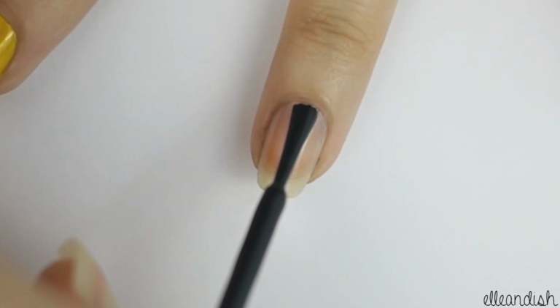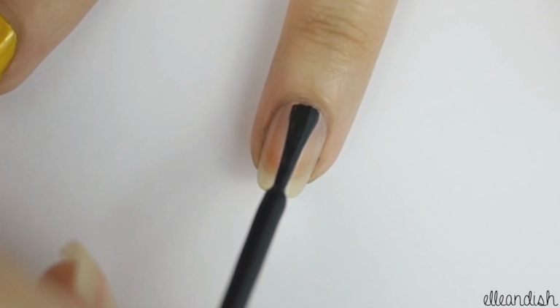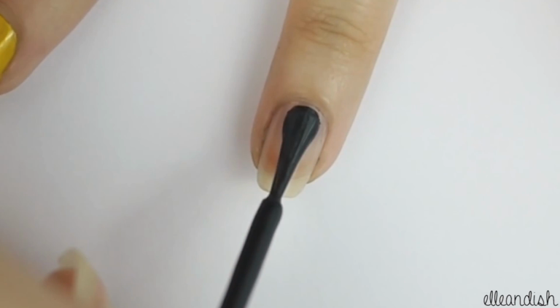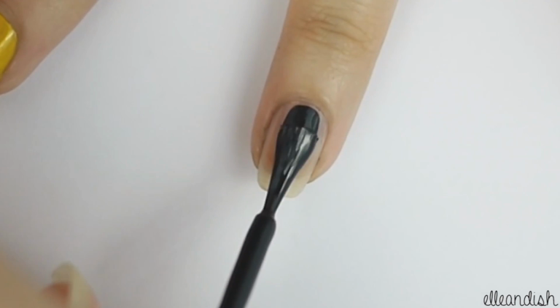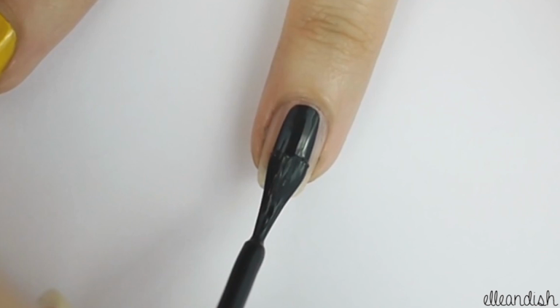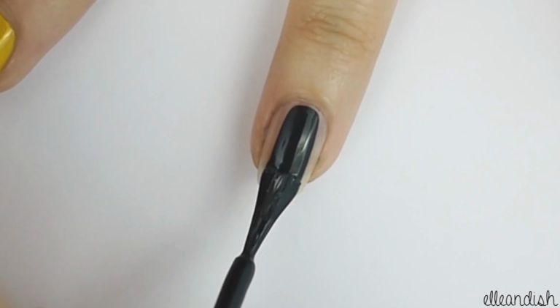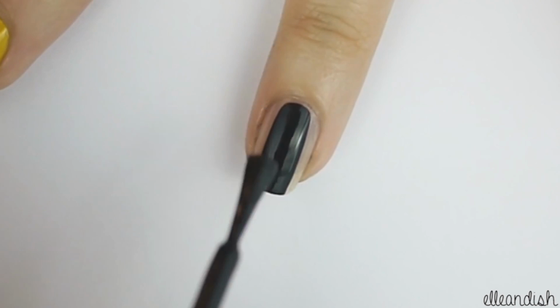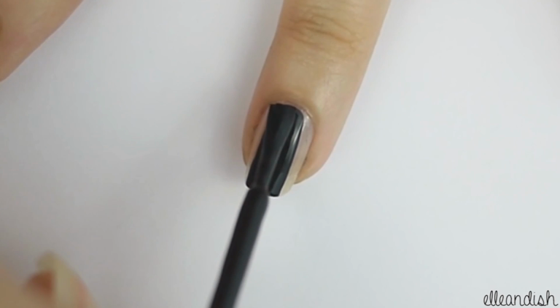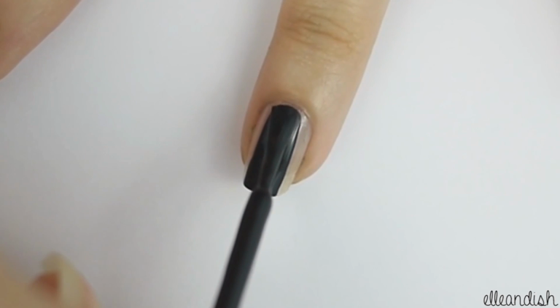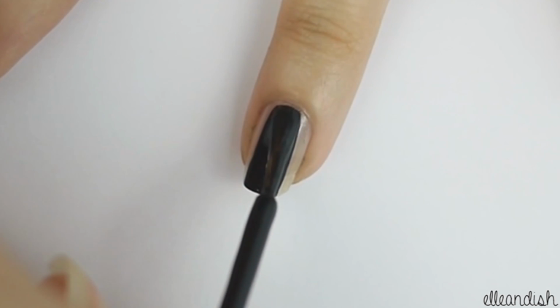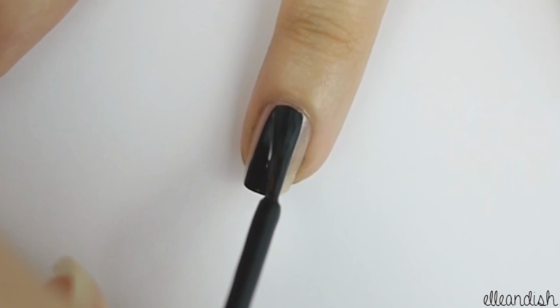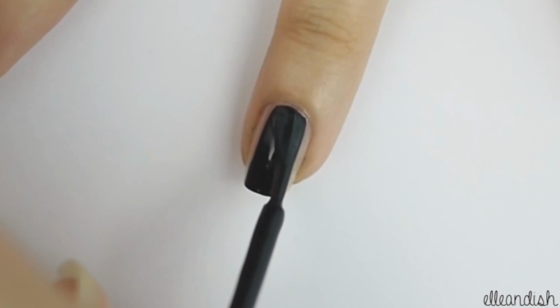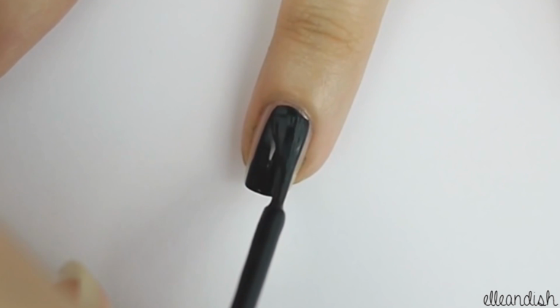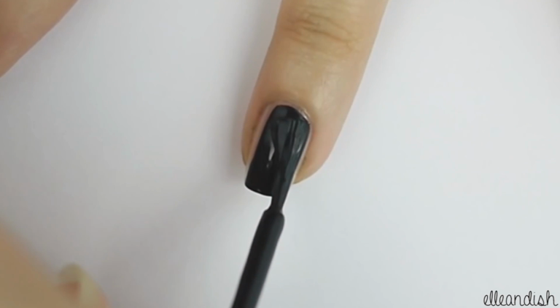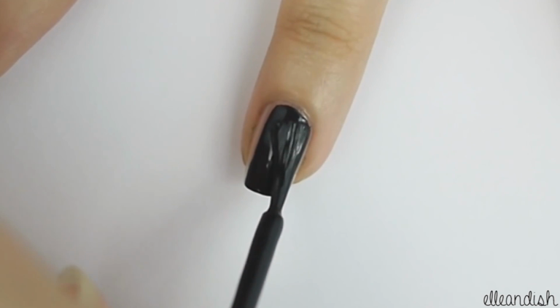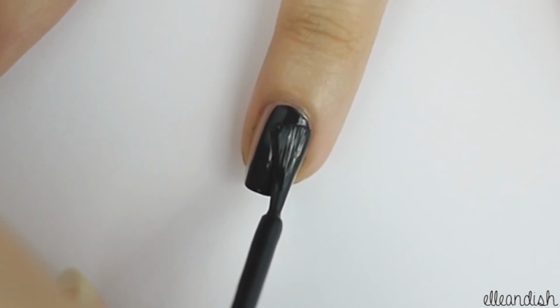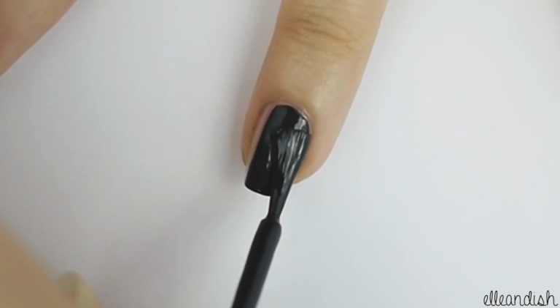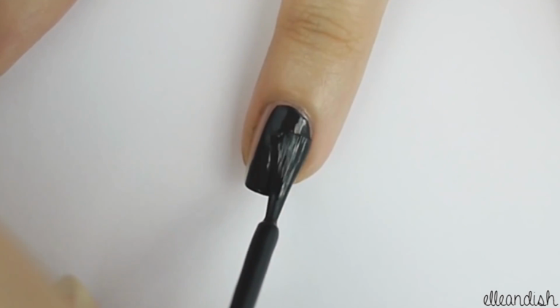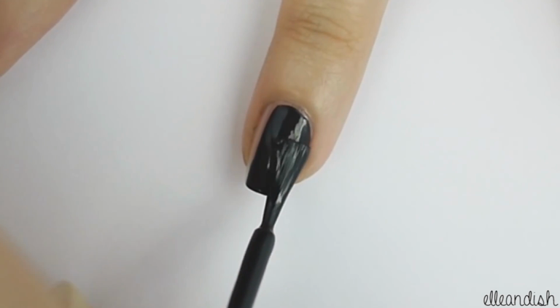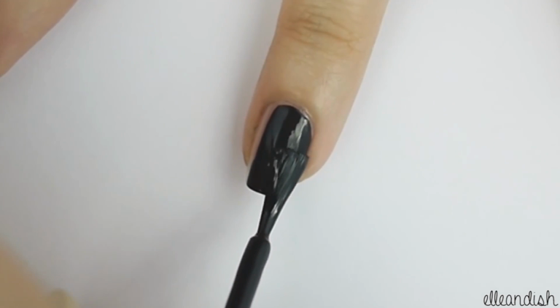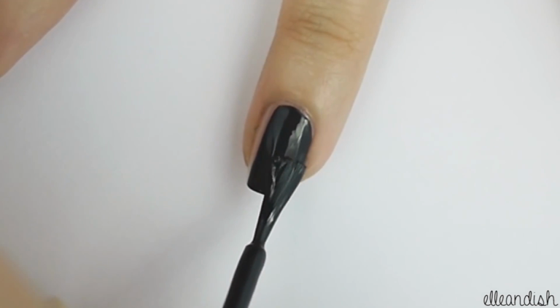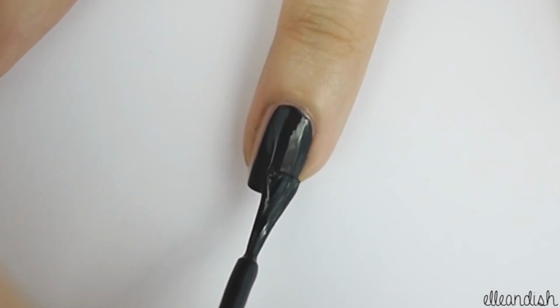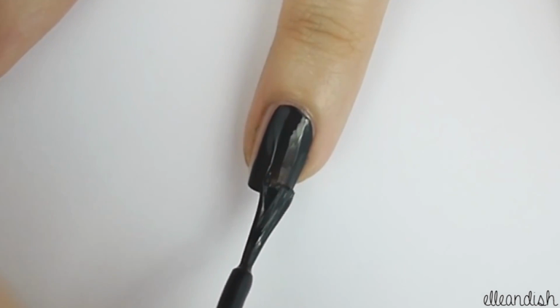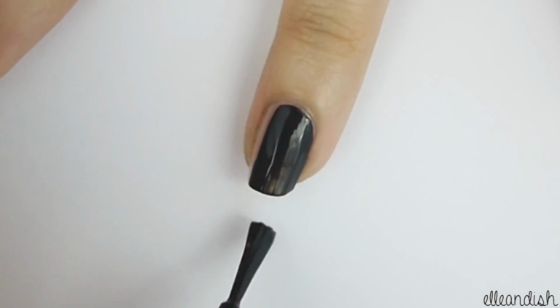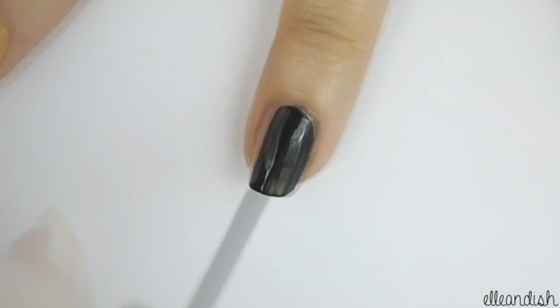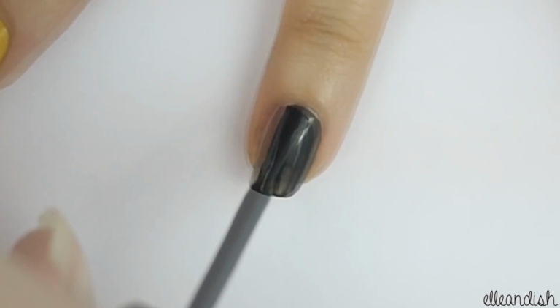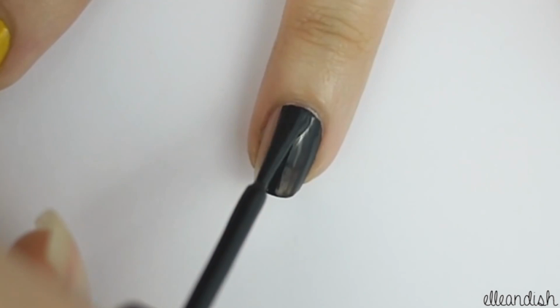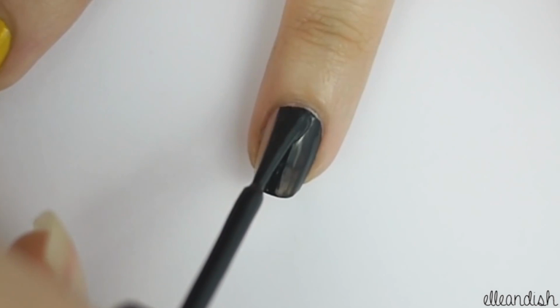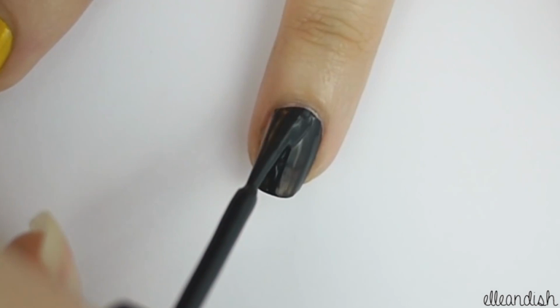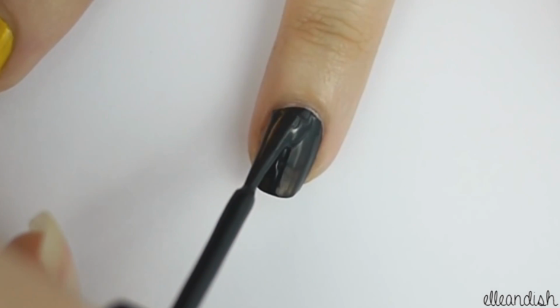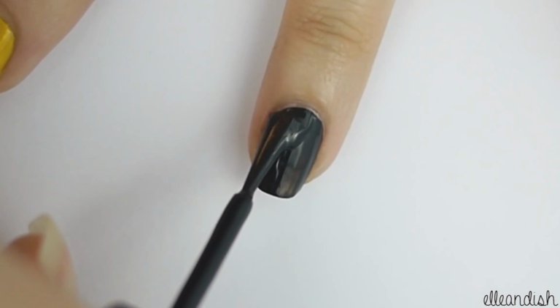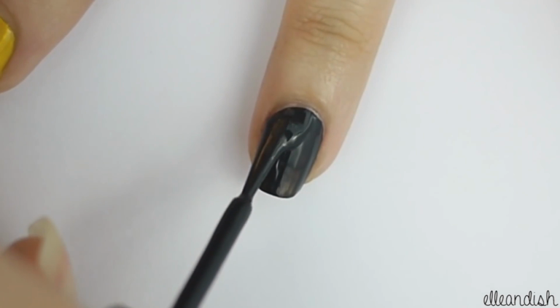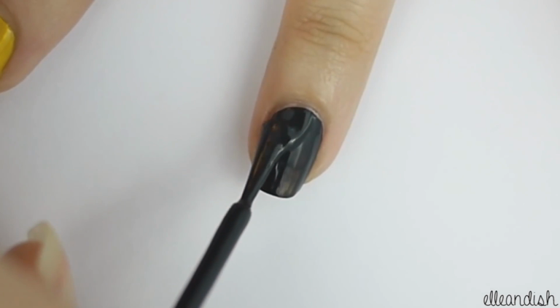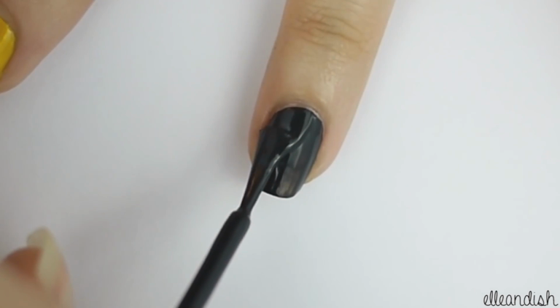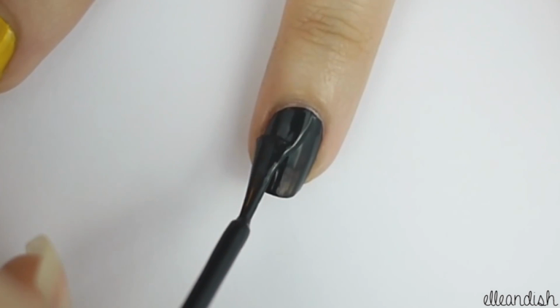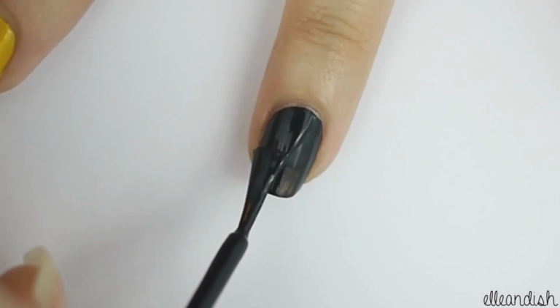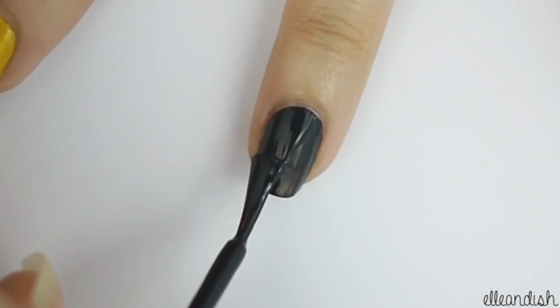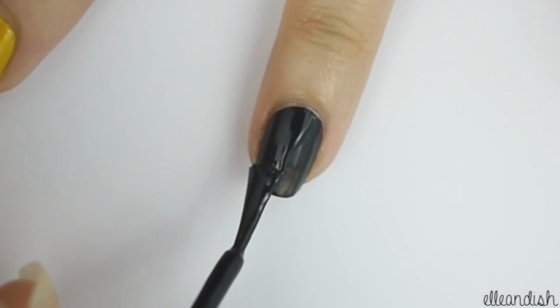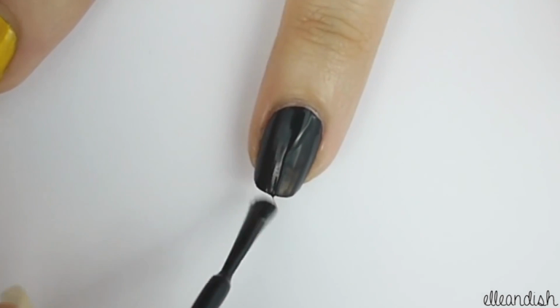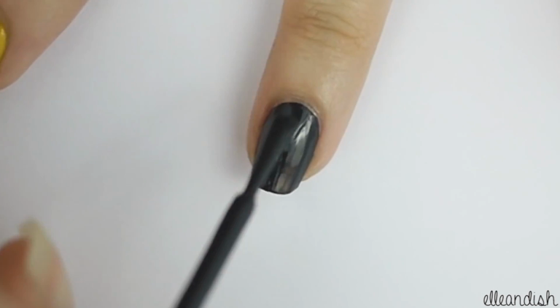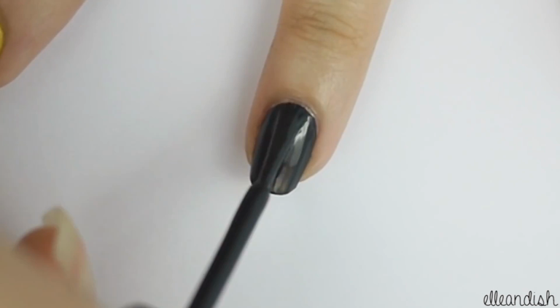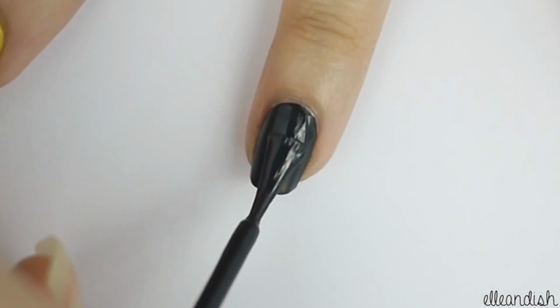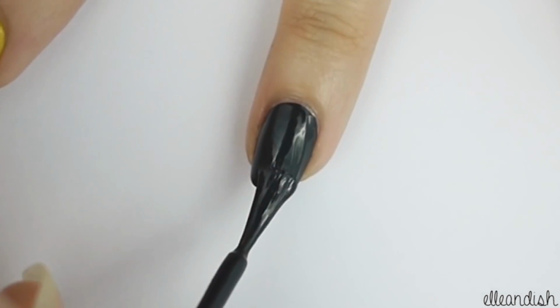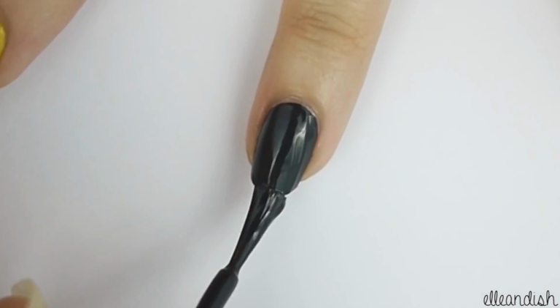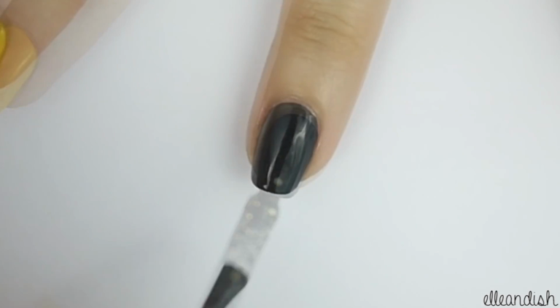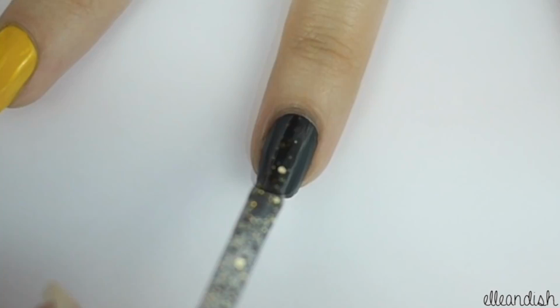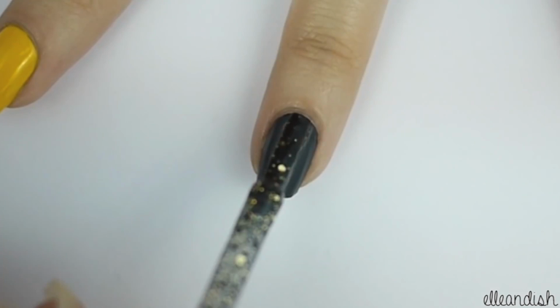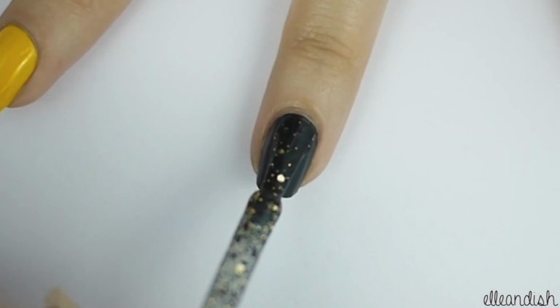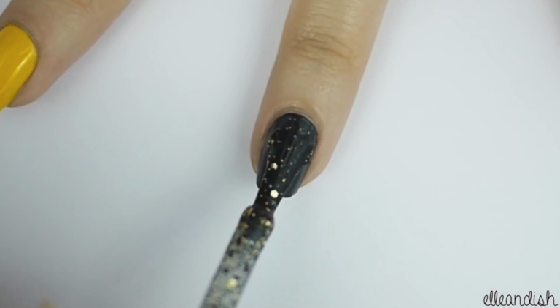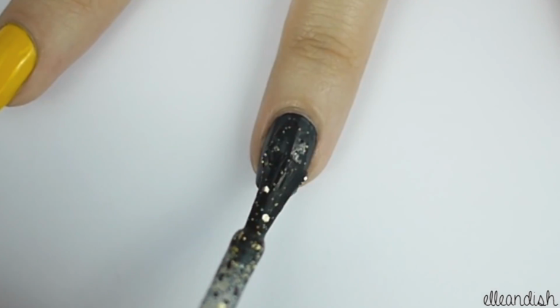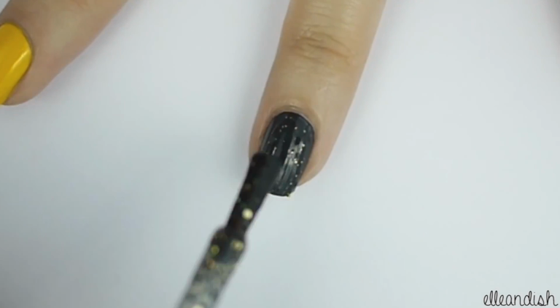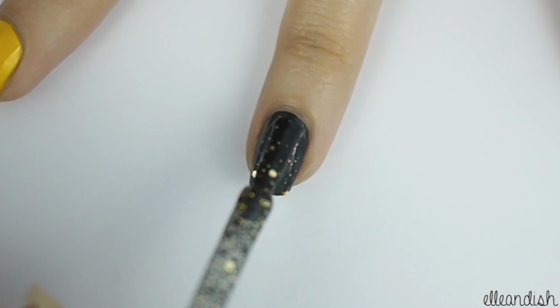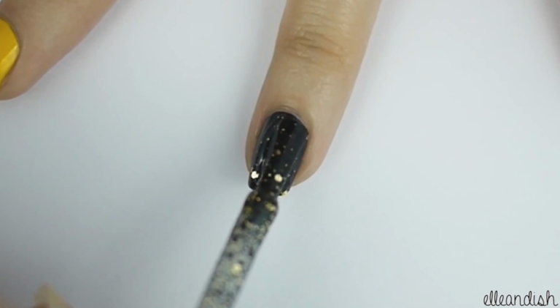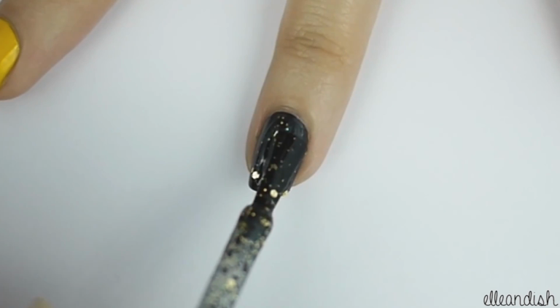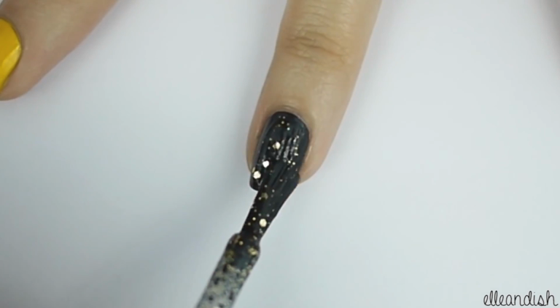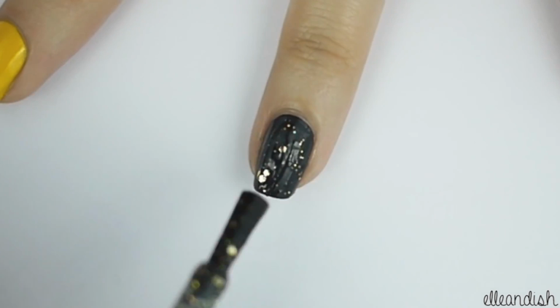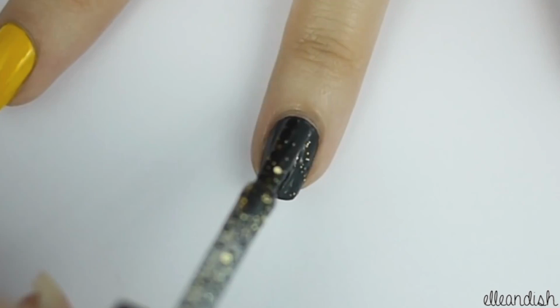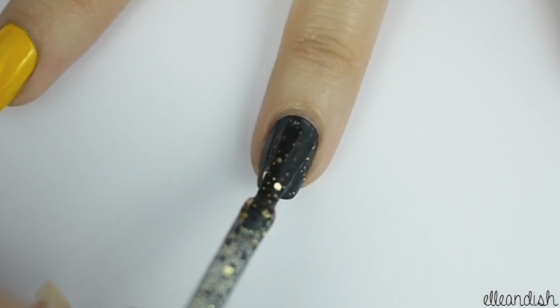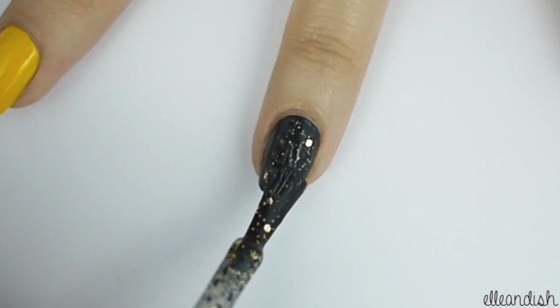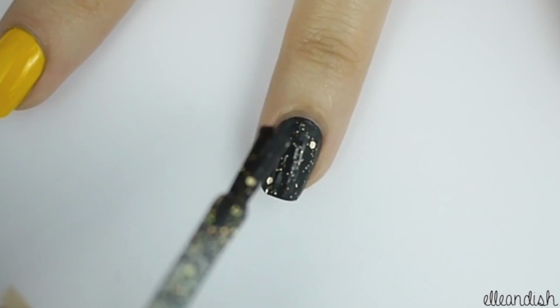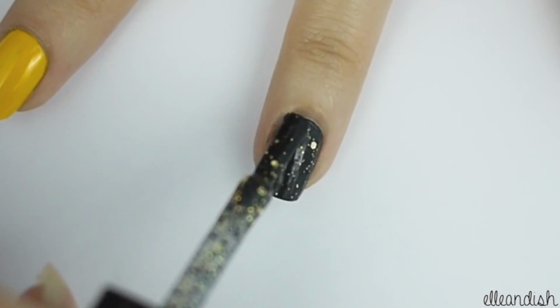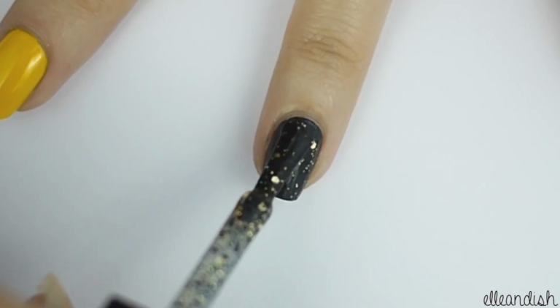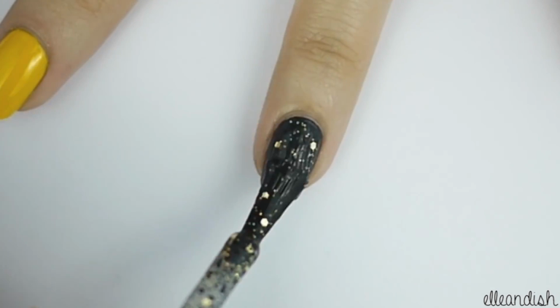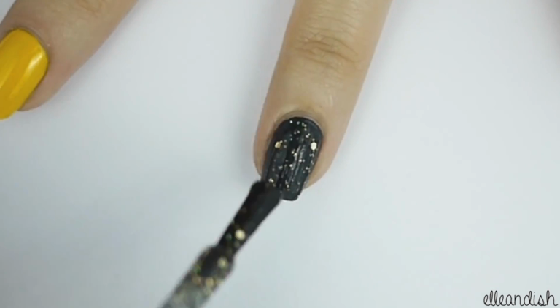Paint your ring finger with black polish, then apply your glitter polish of choice on top.